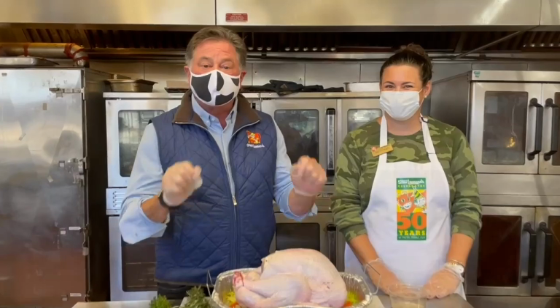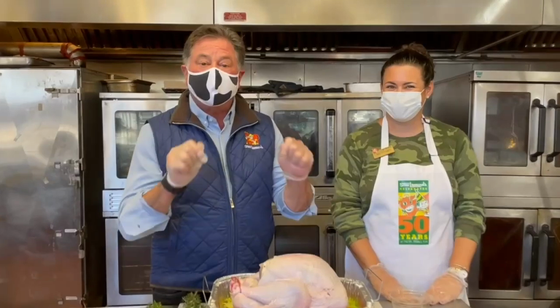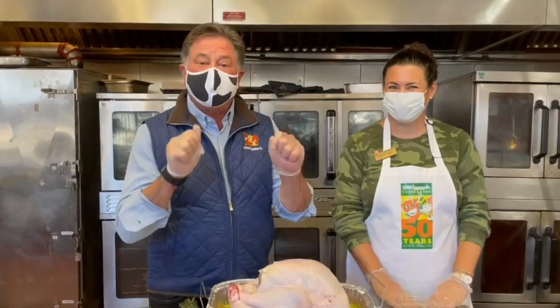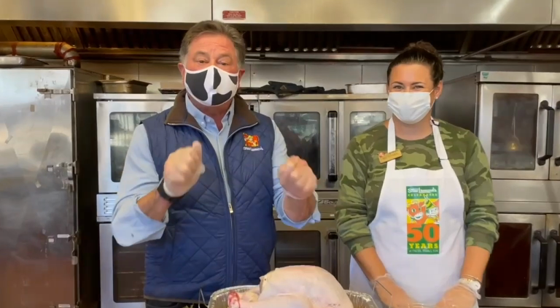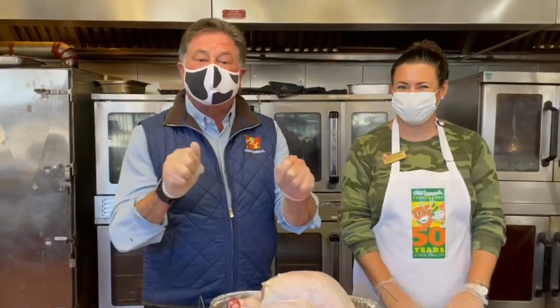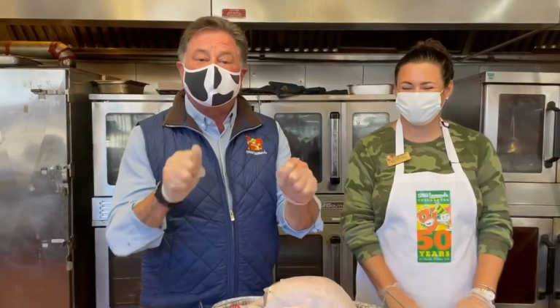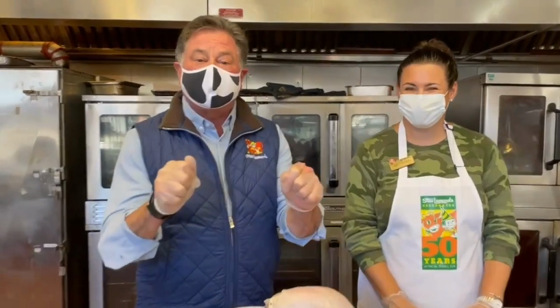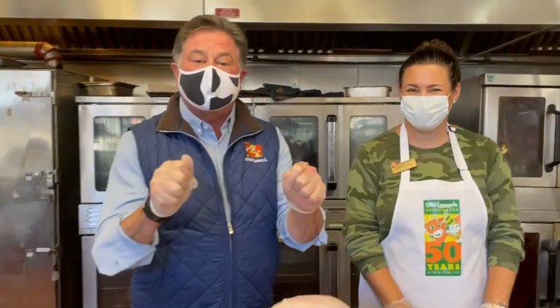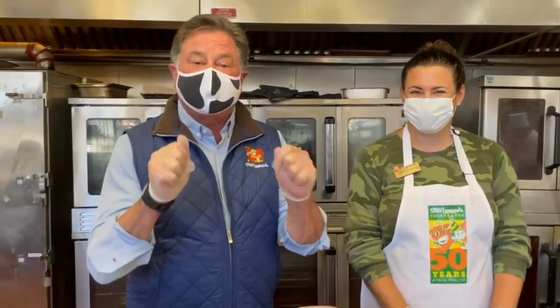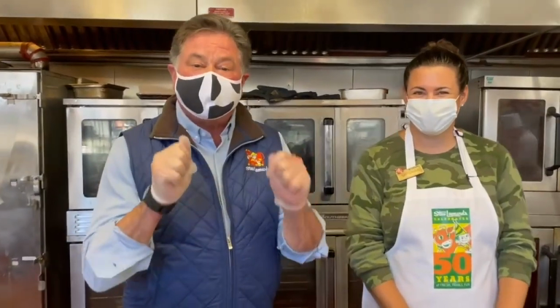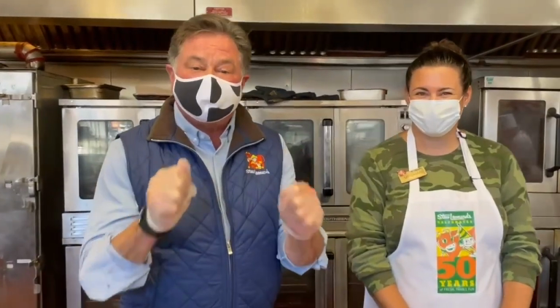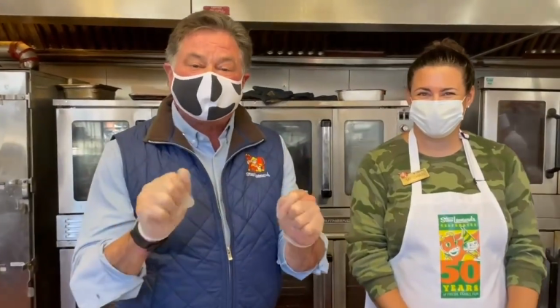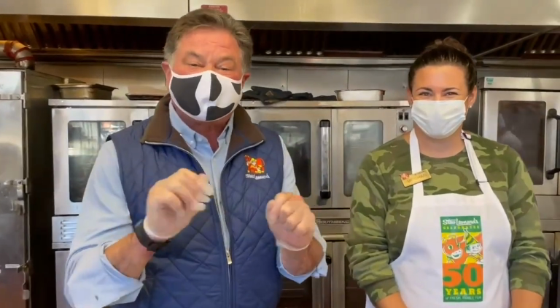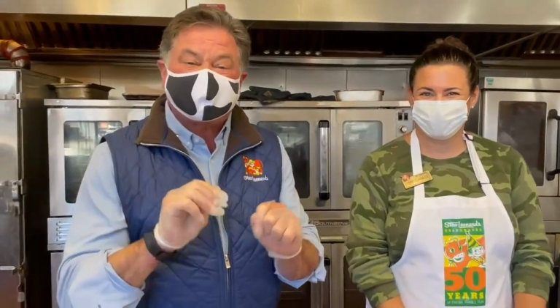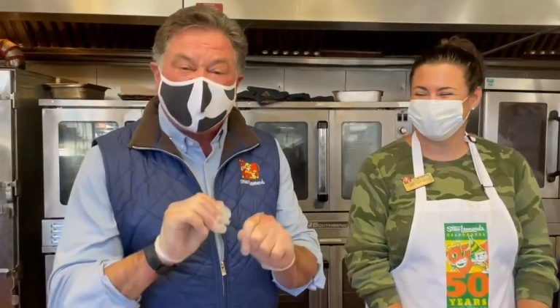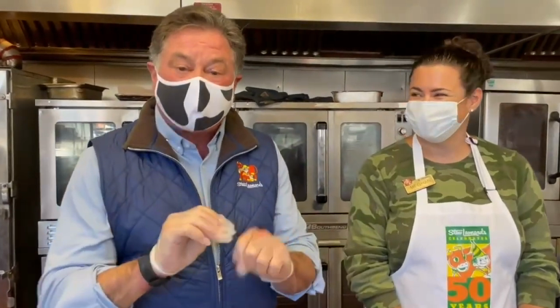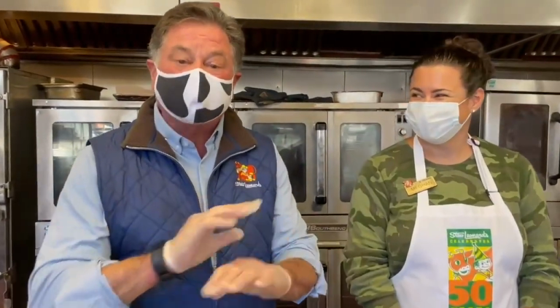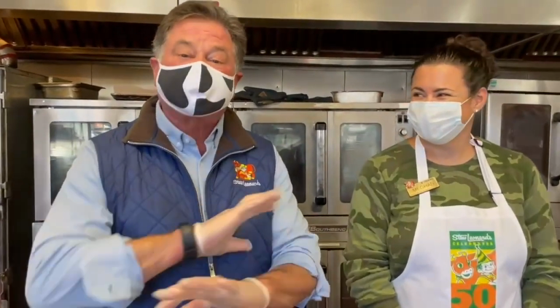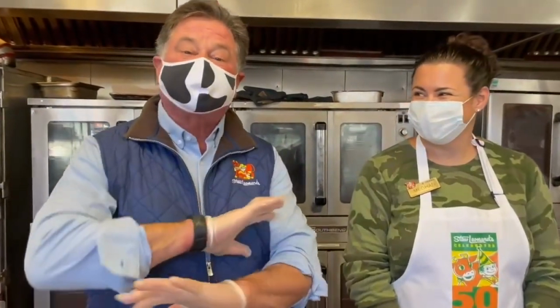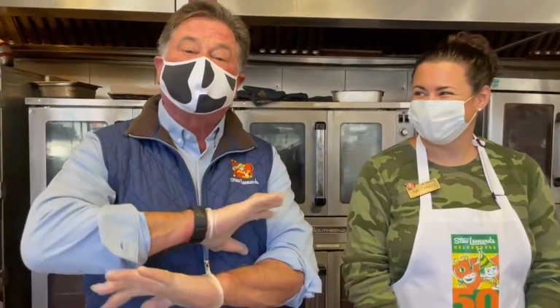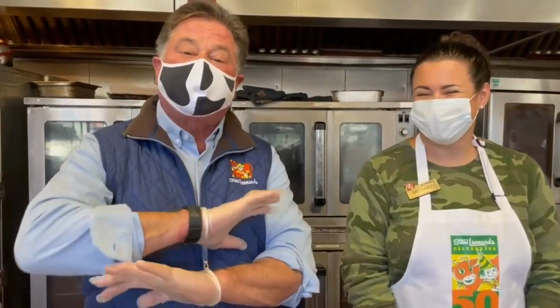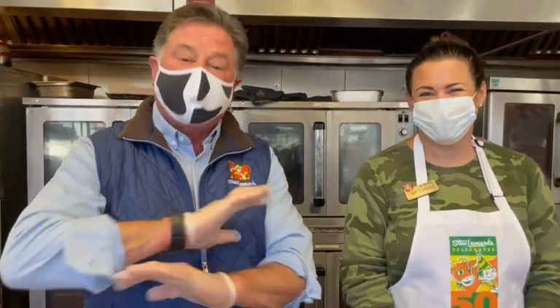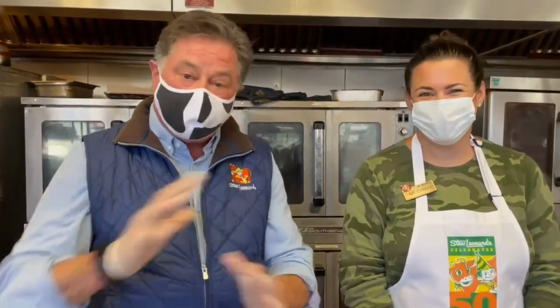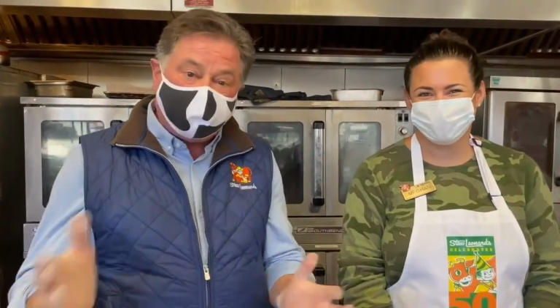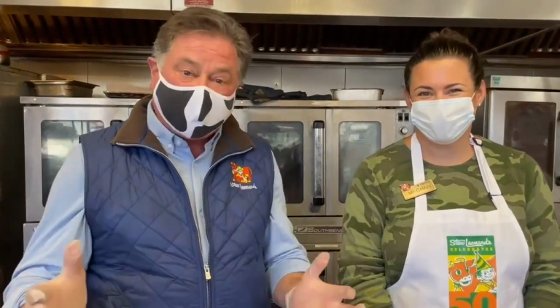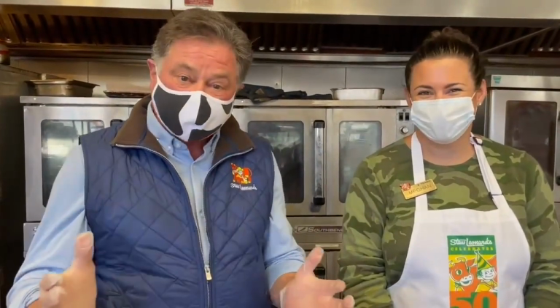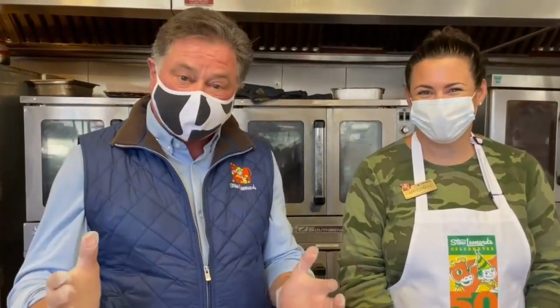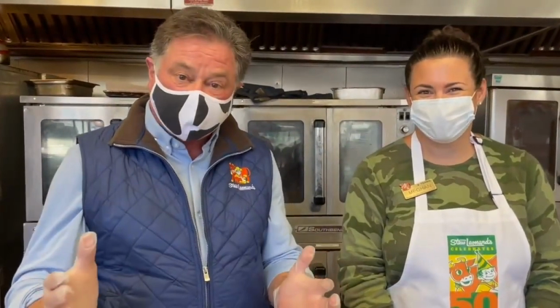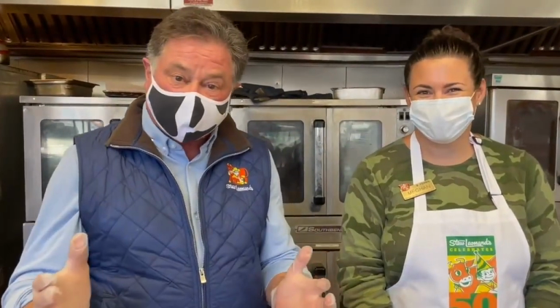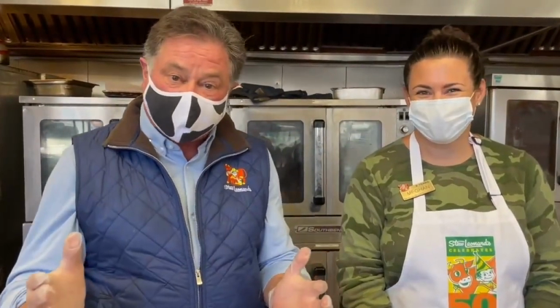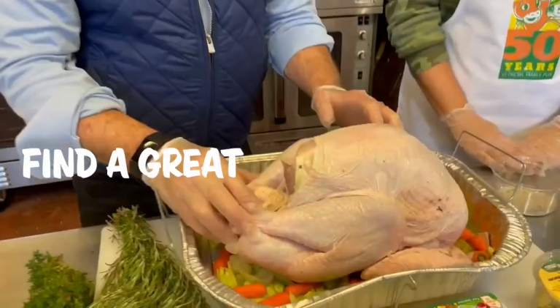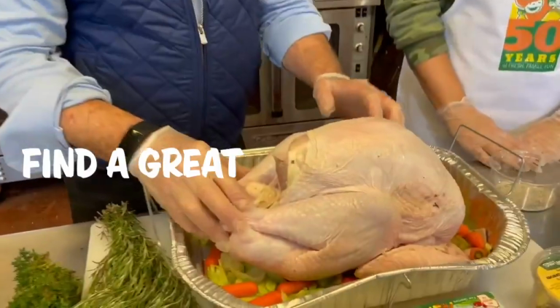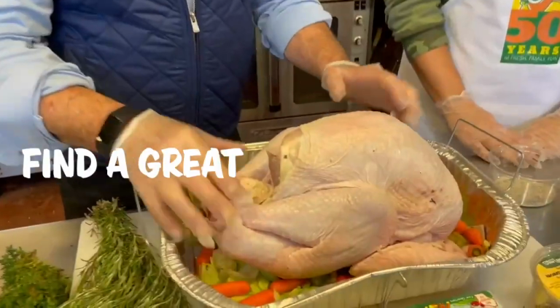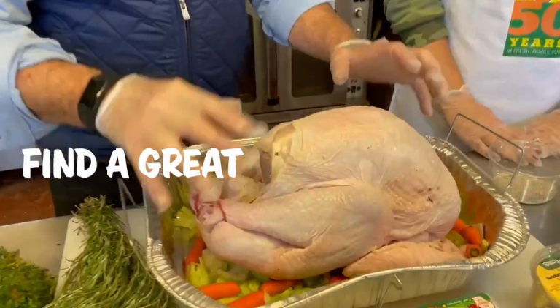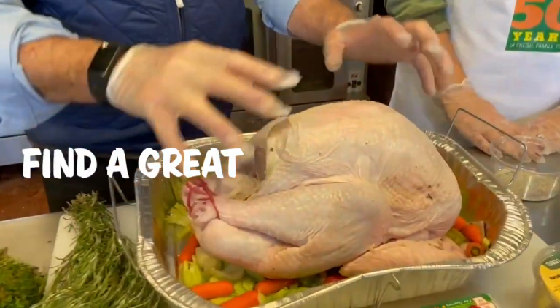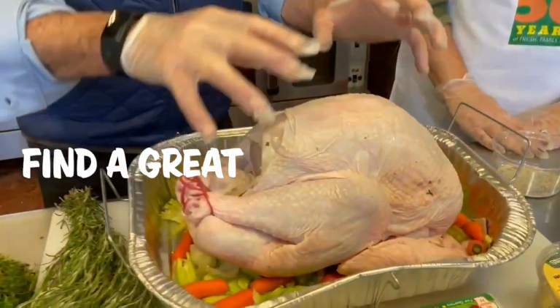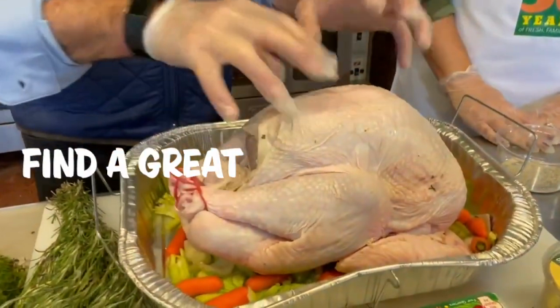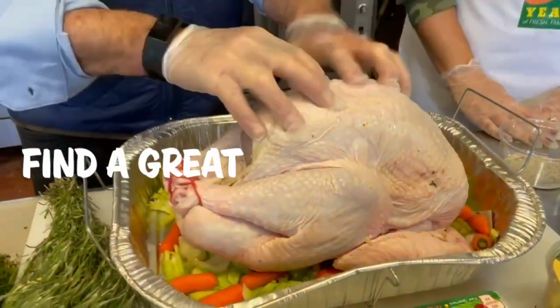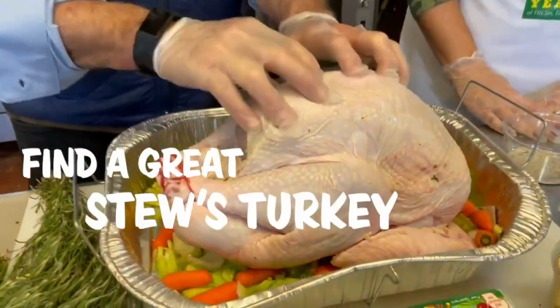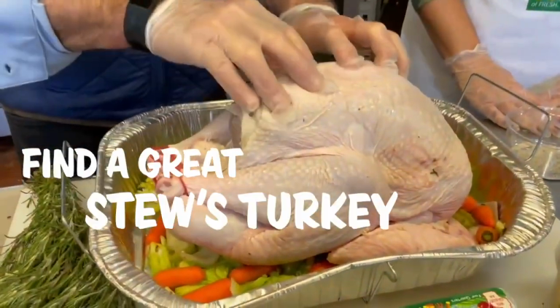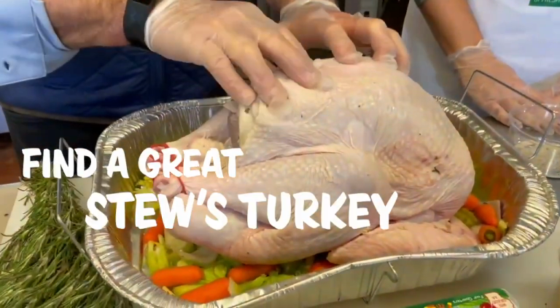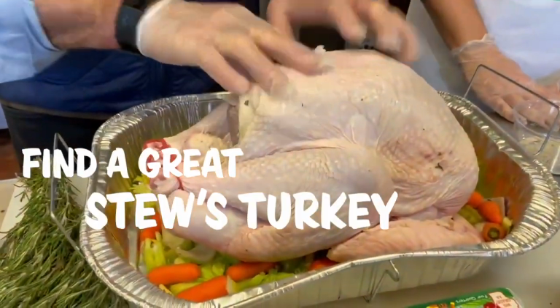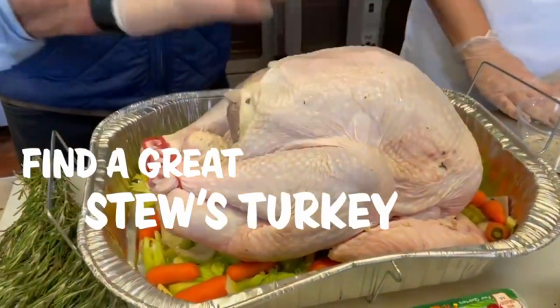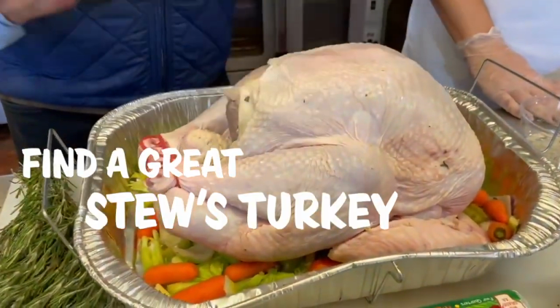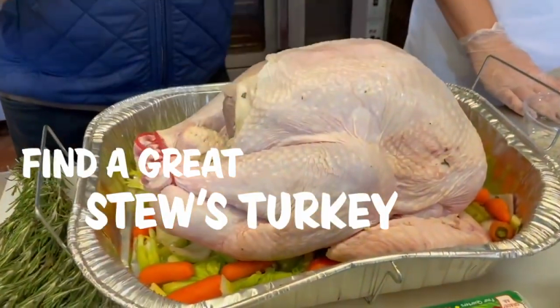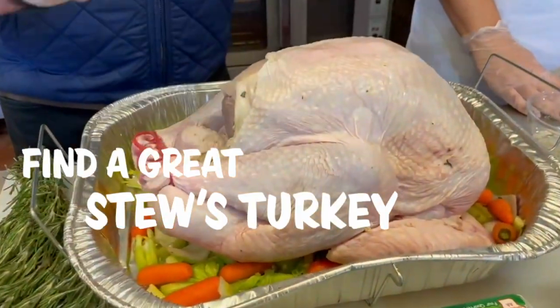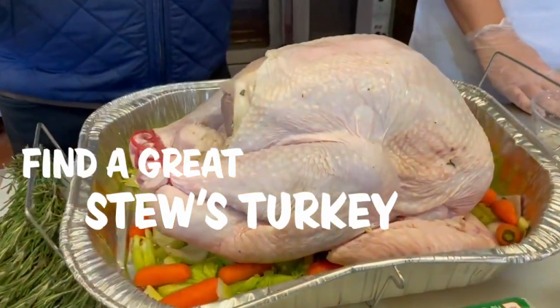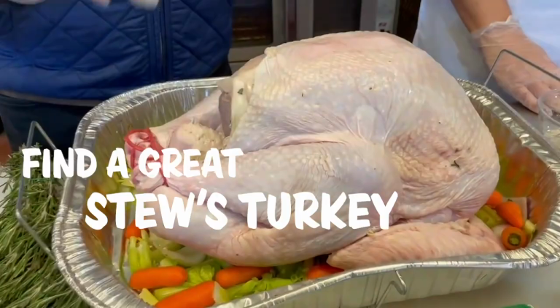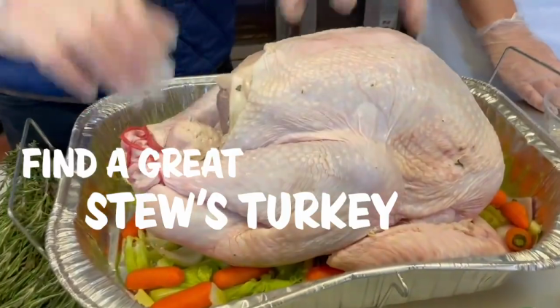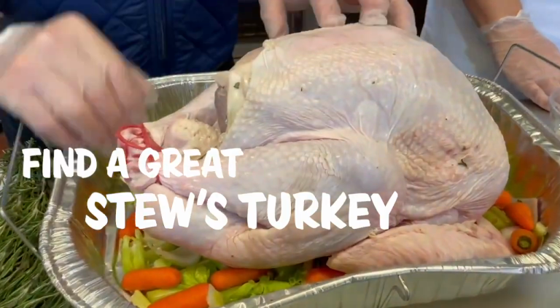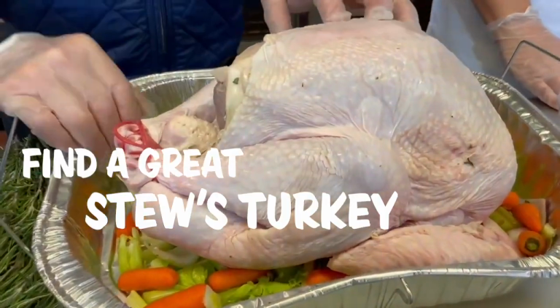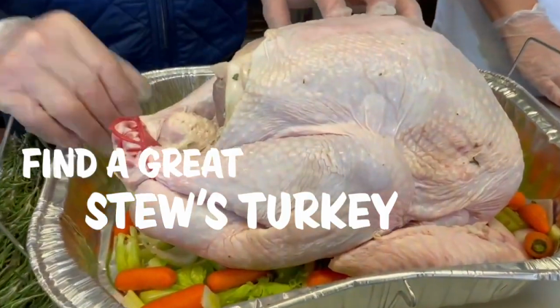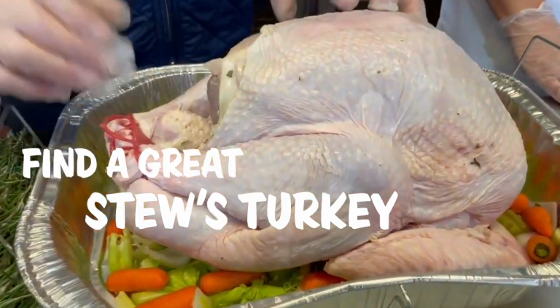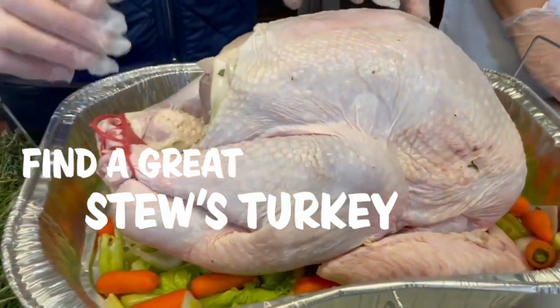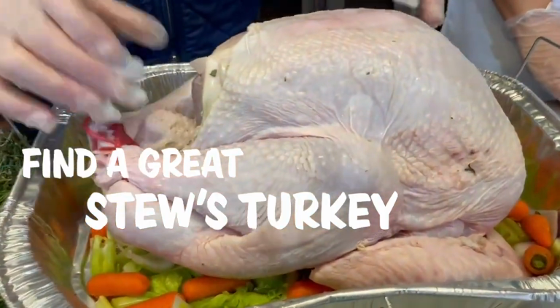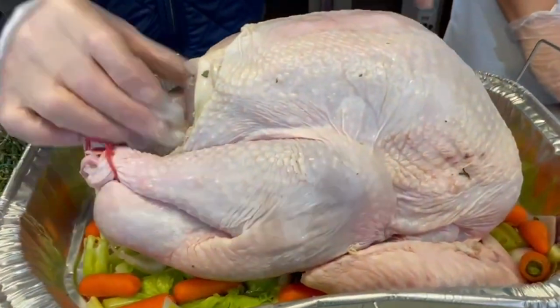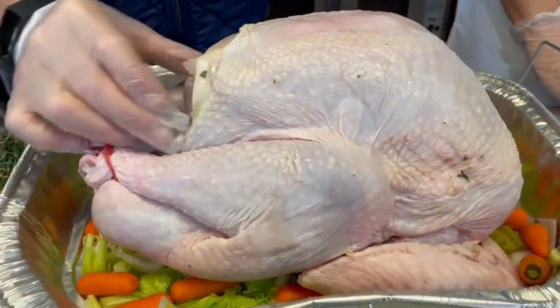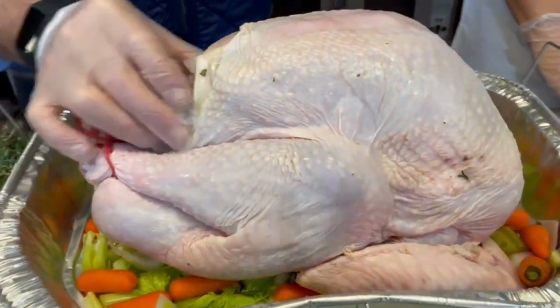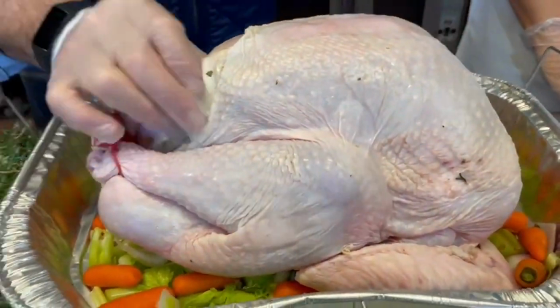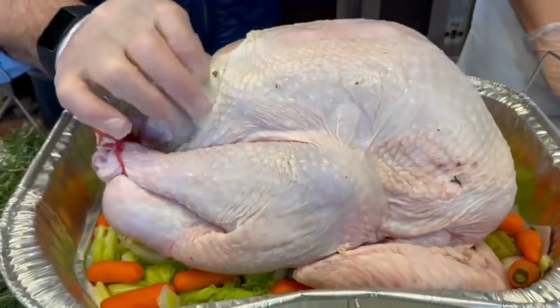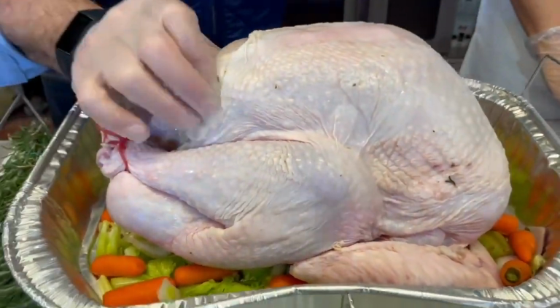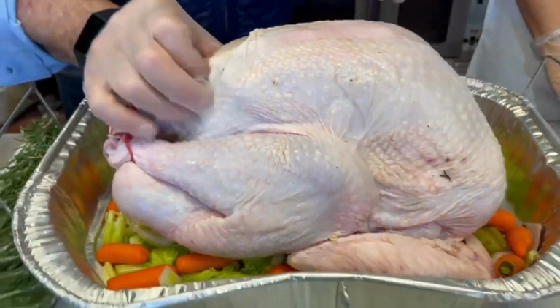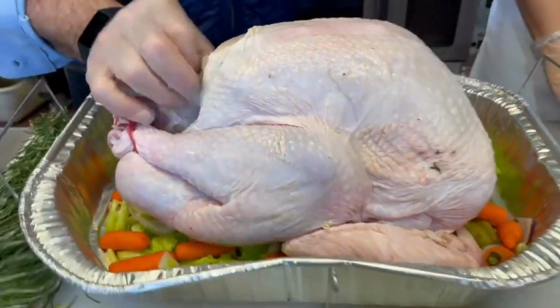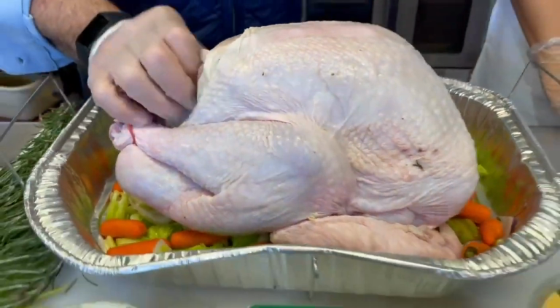We are going to give you secrets for the best turkey. Find a great turkey — we have great turkeys at Stew Leonard's, you don't even have to blink.